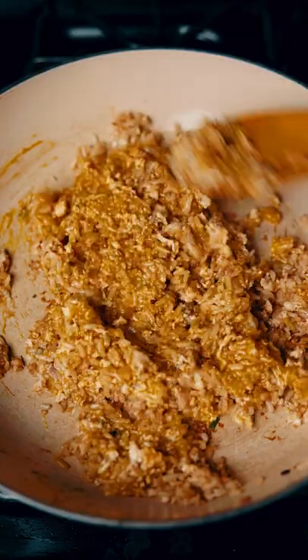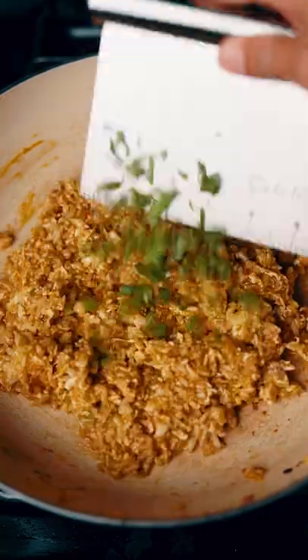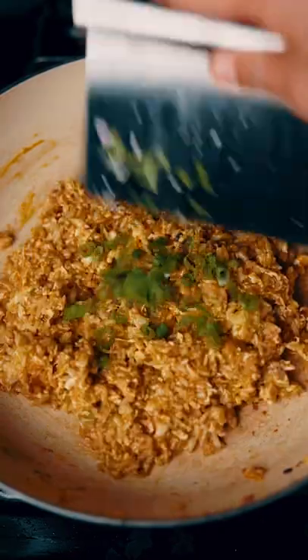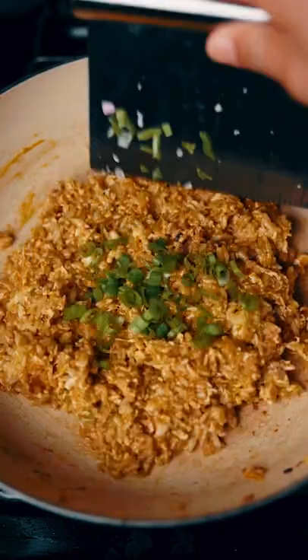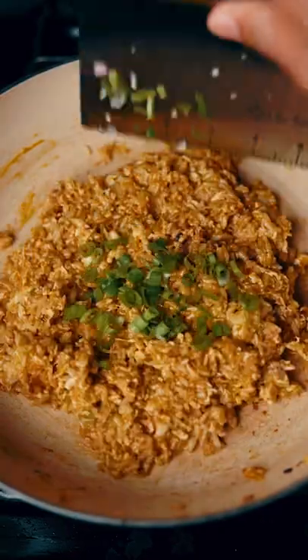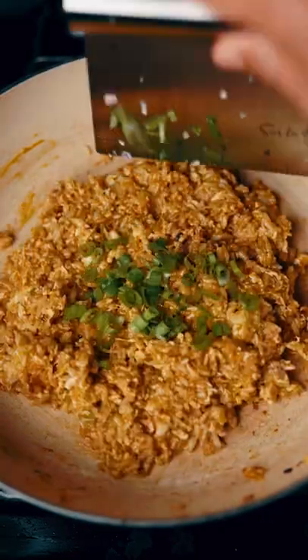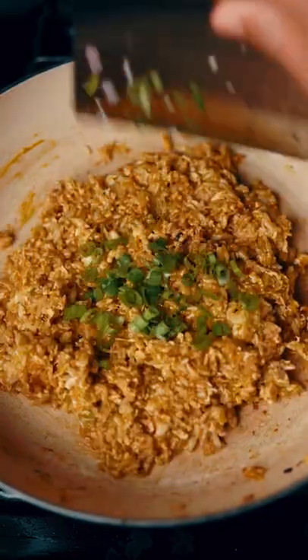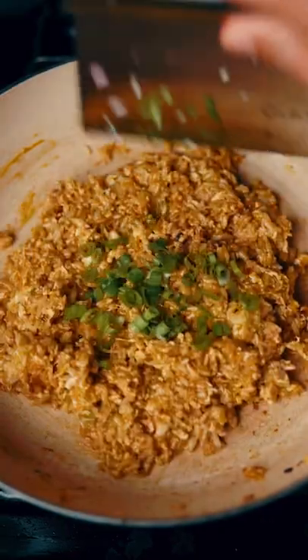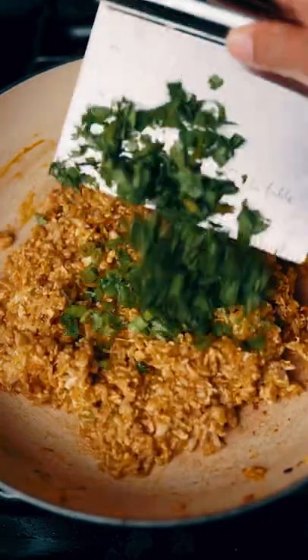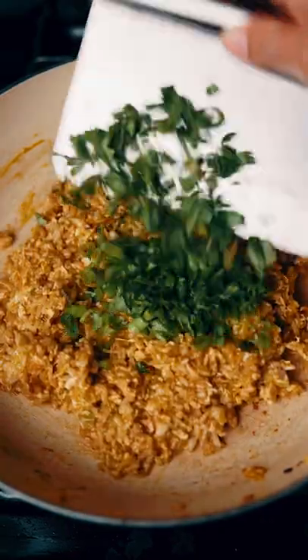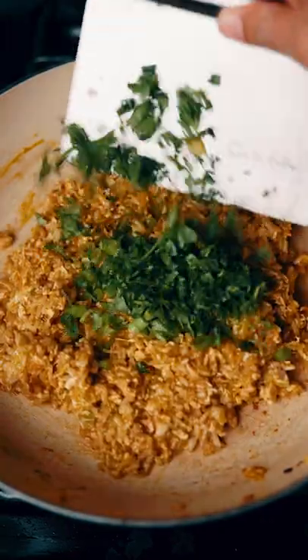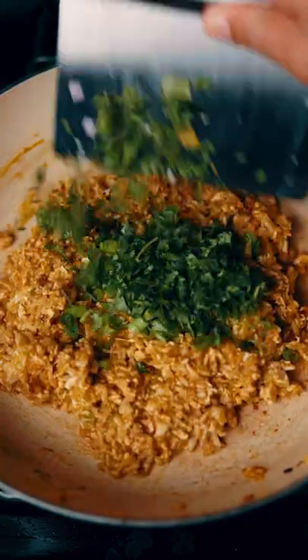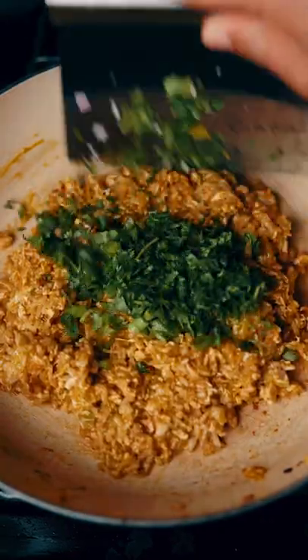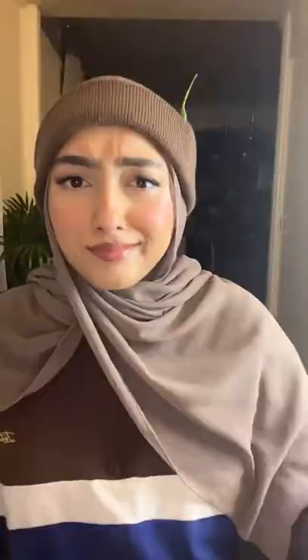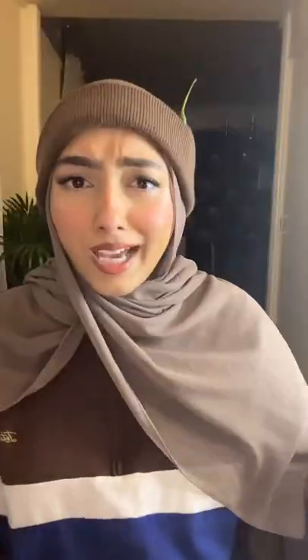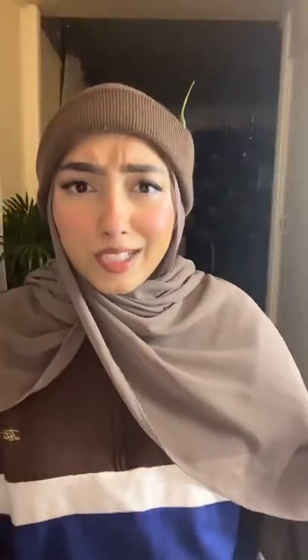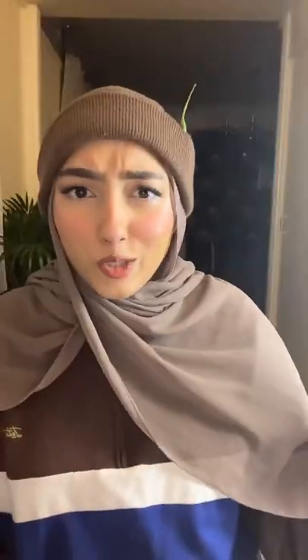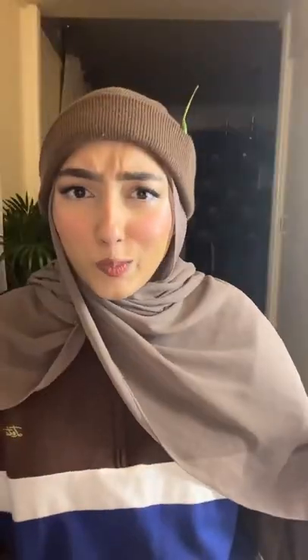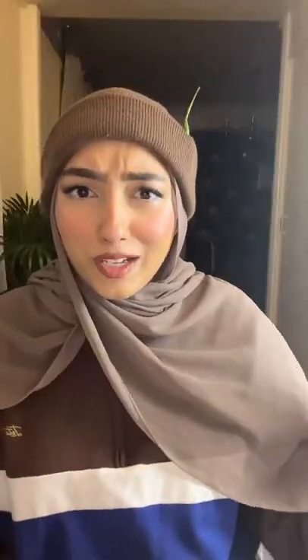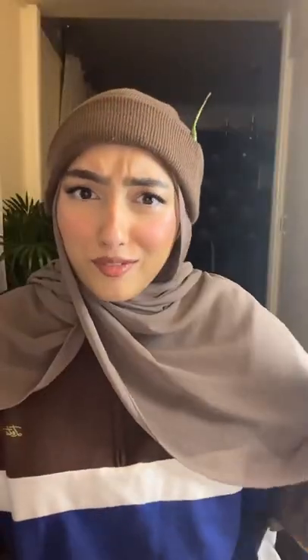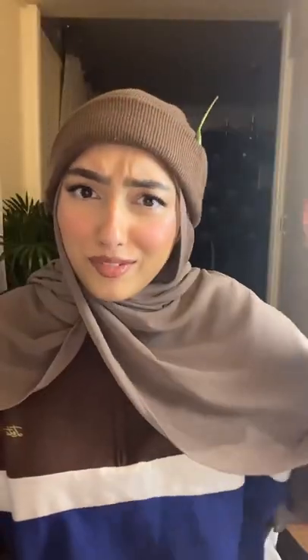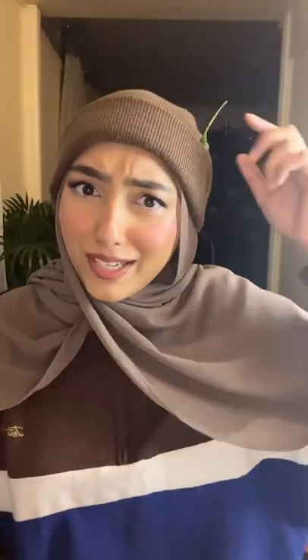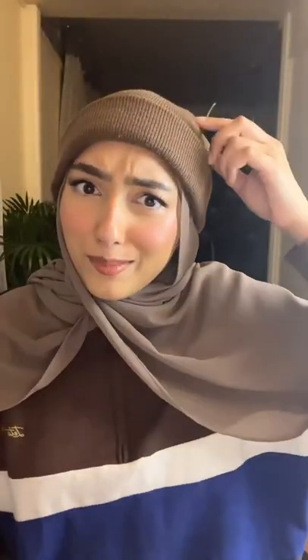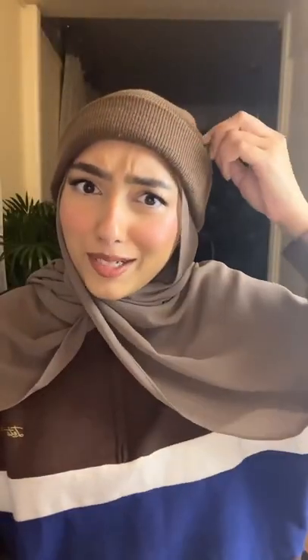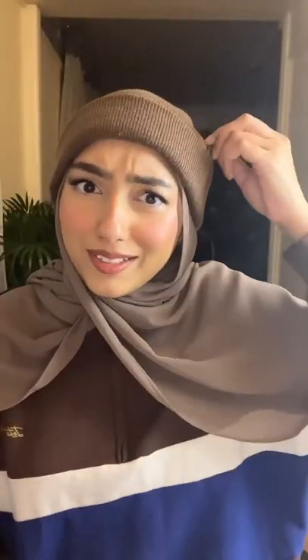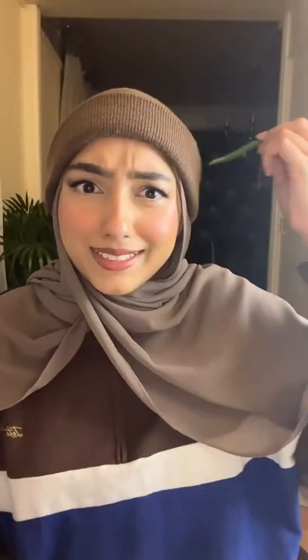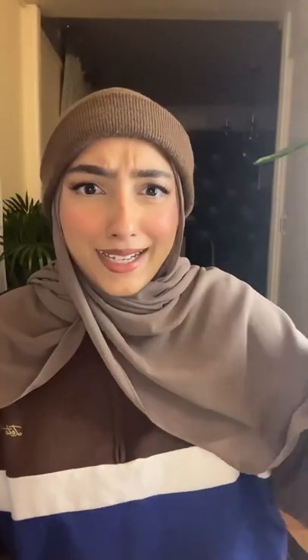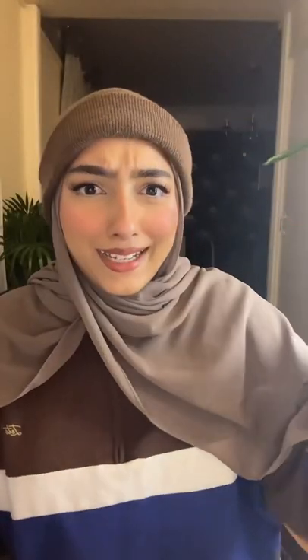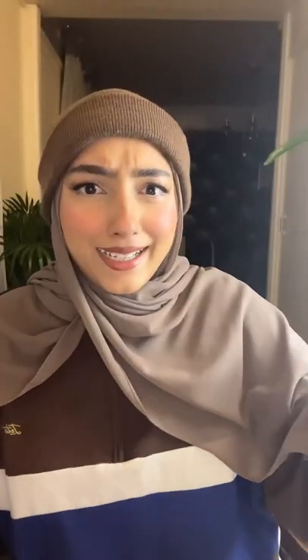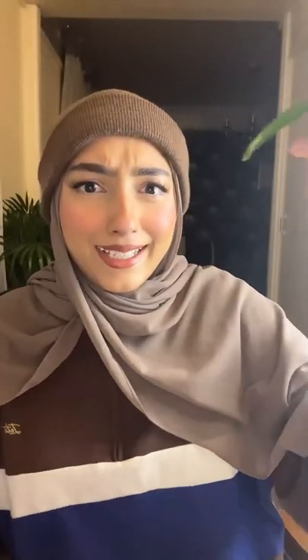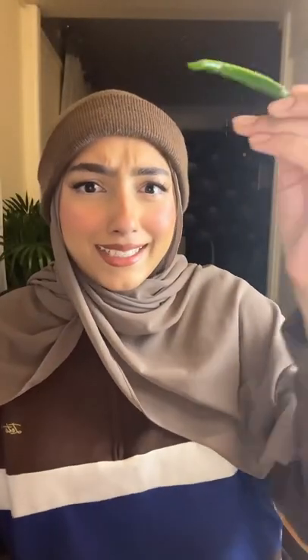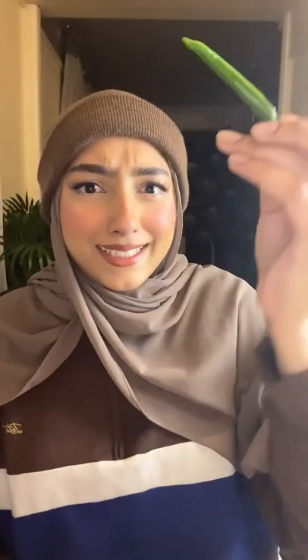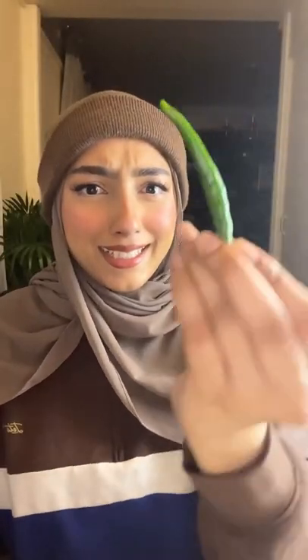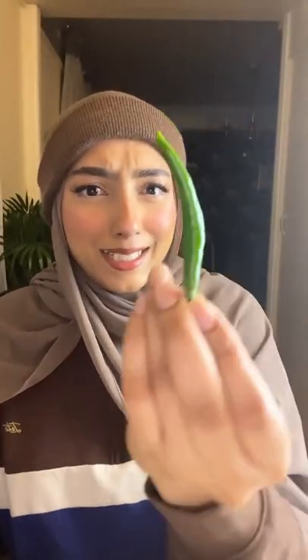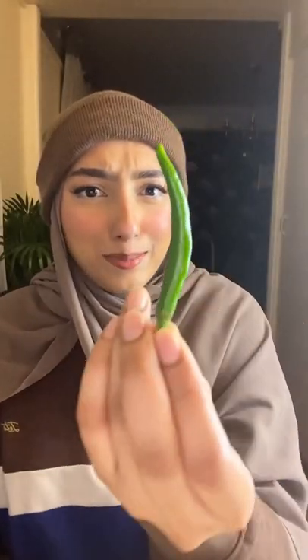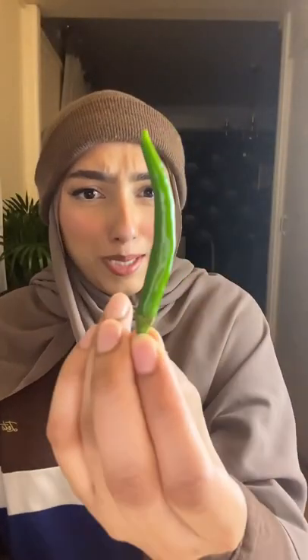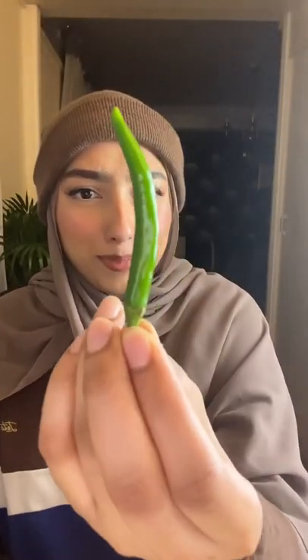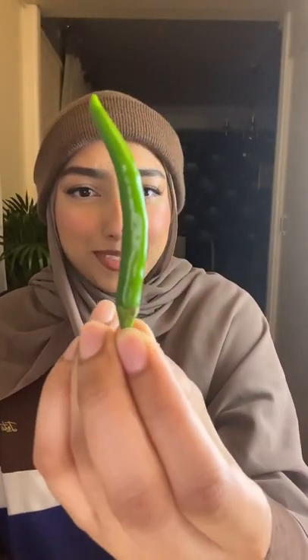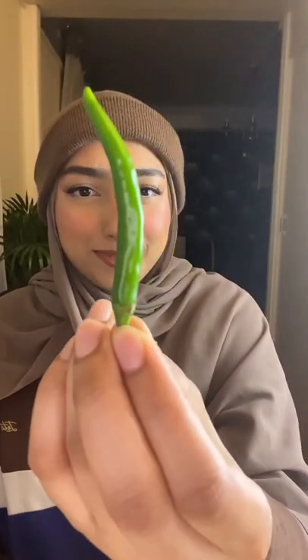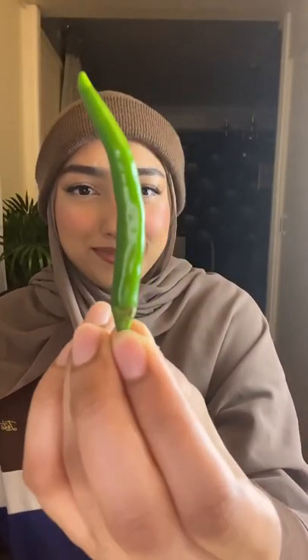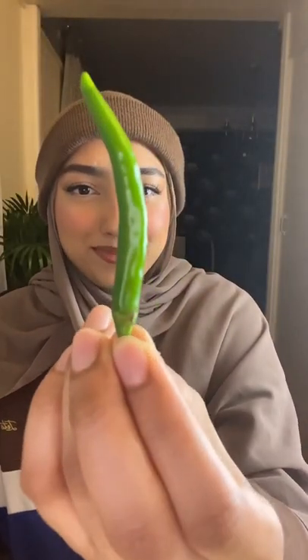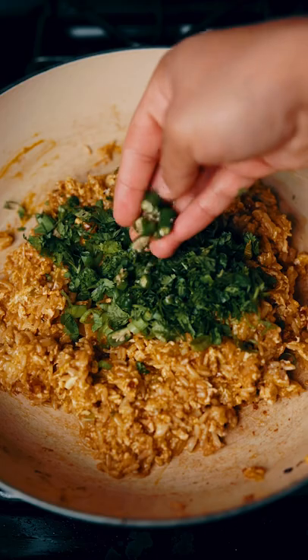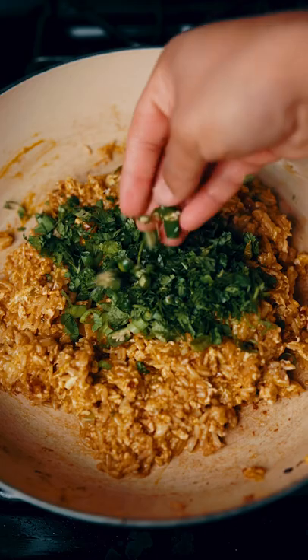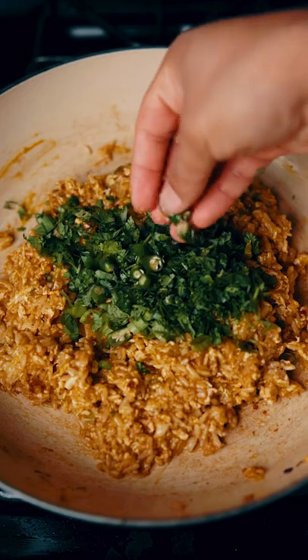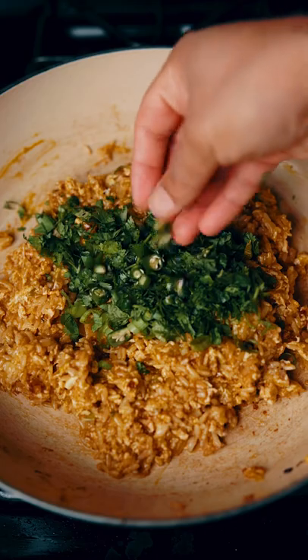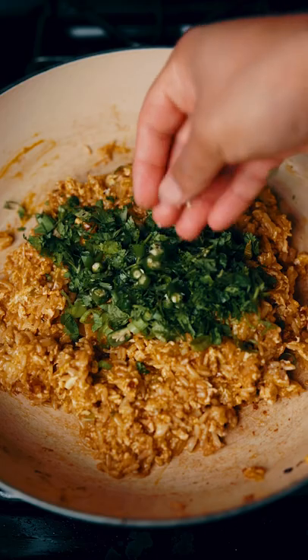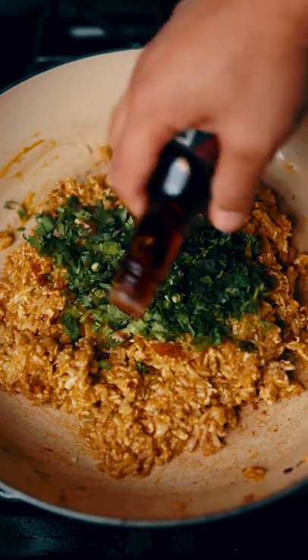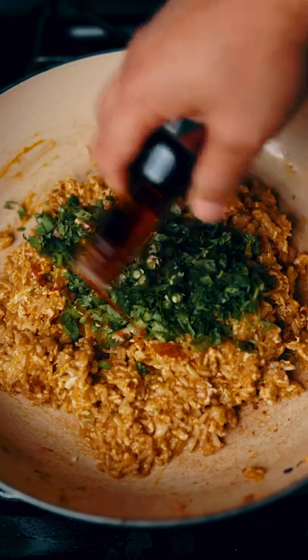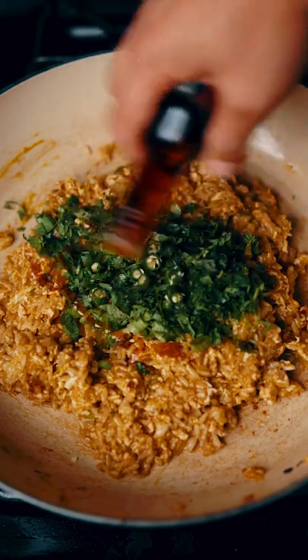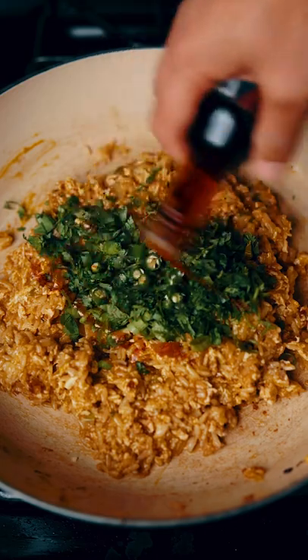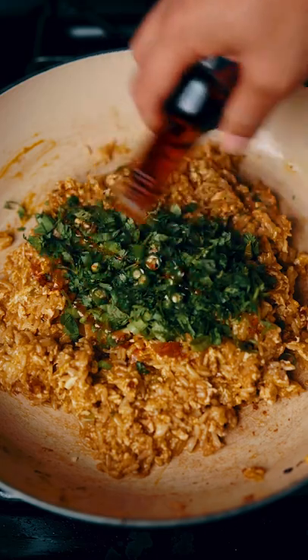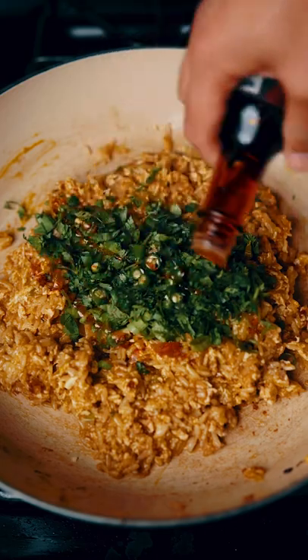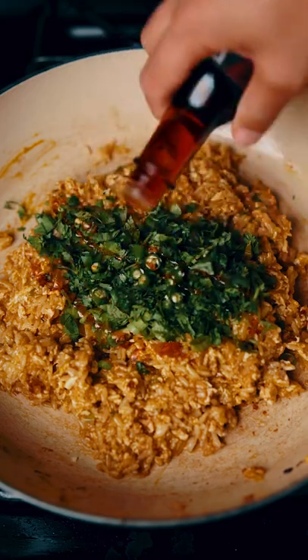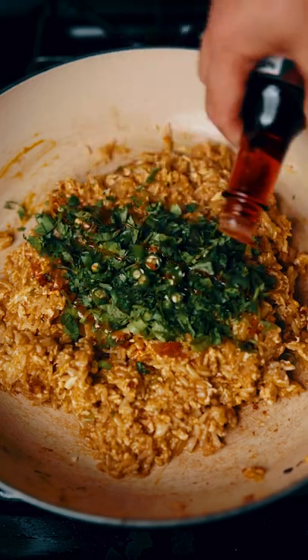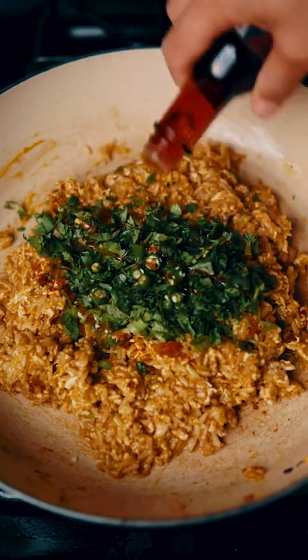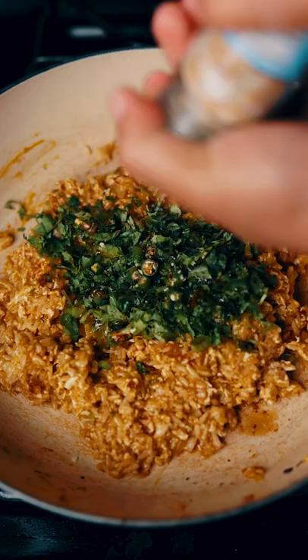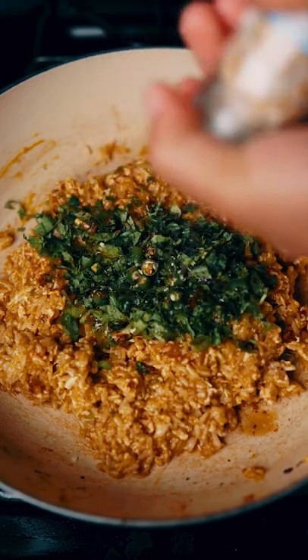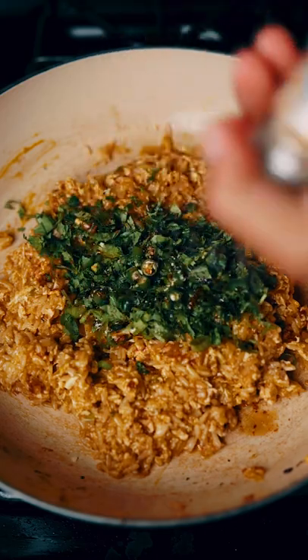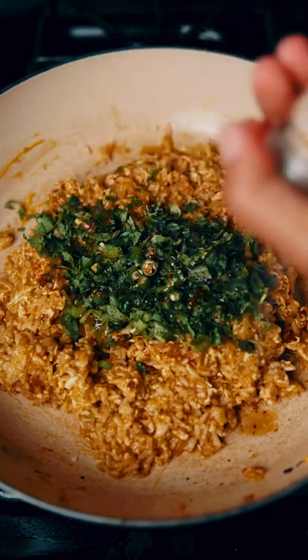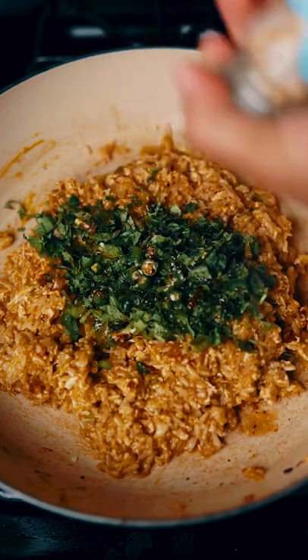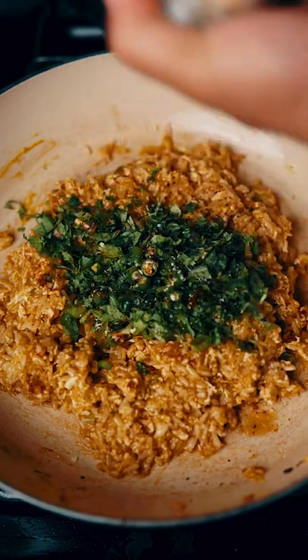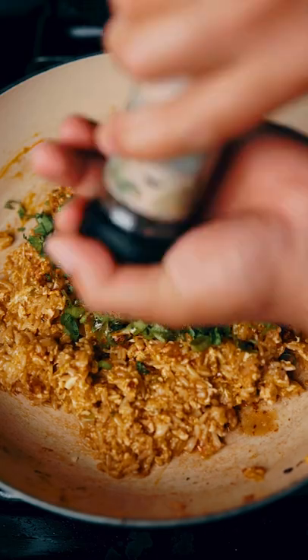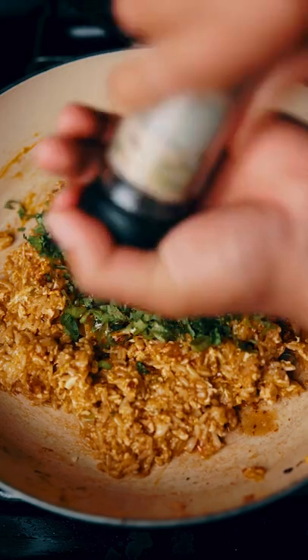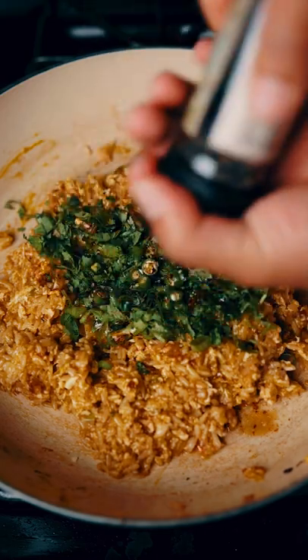Green onions, cilantro, and we can't forget about the Thai chili pepper. Dash of sesame oil, salt, and pepper.